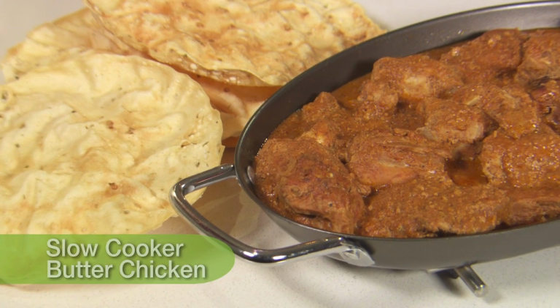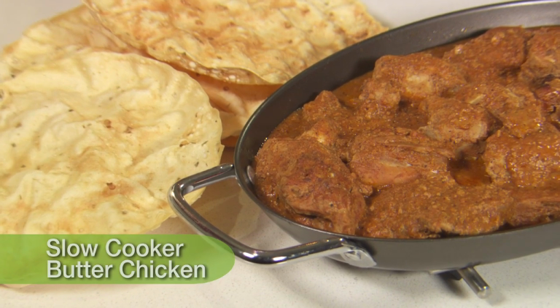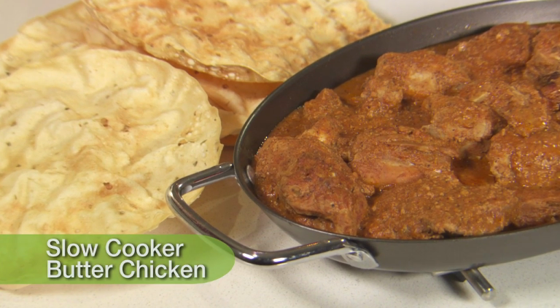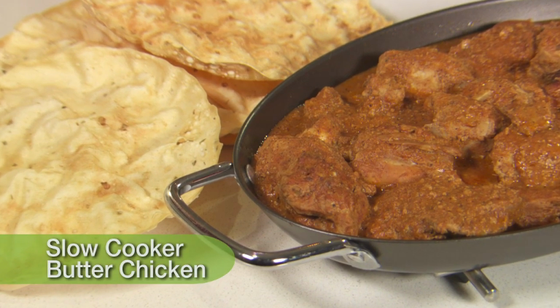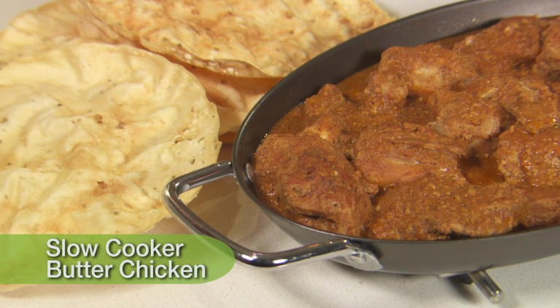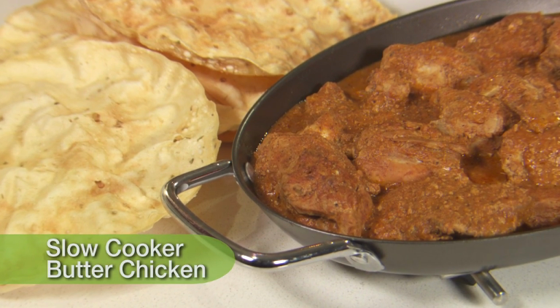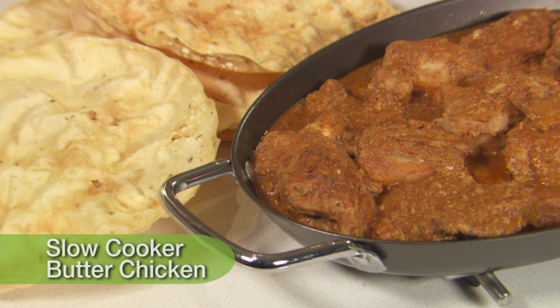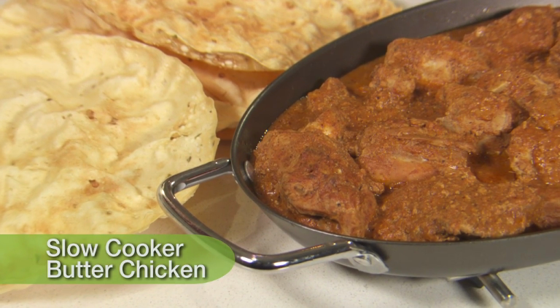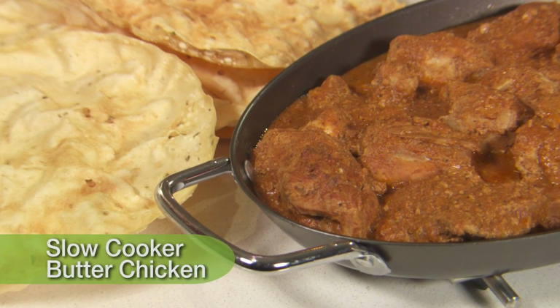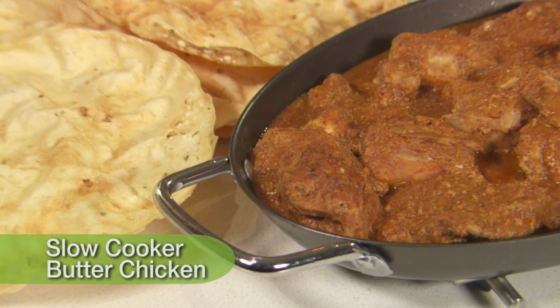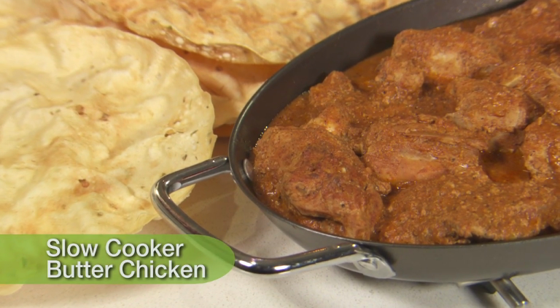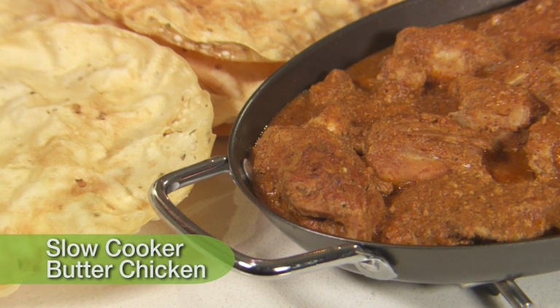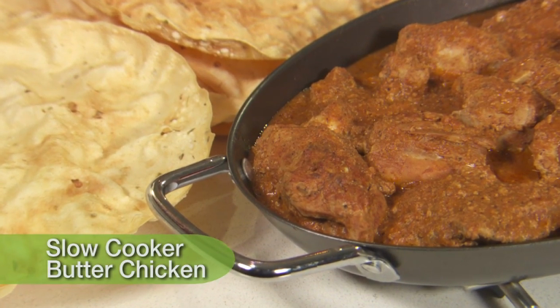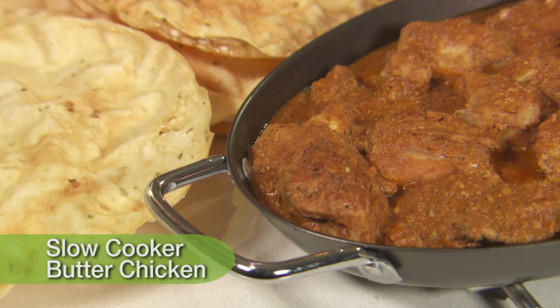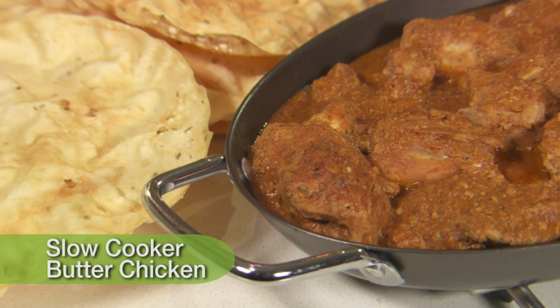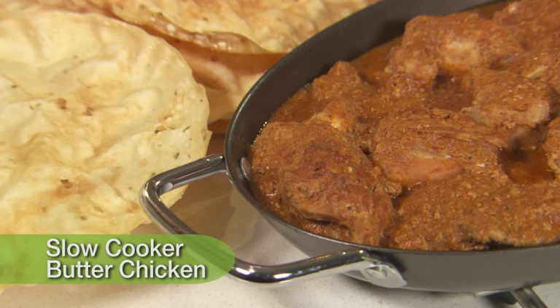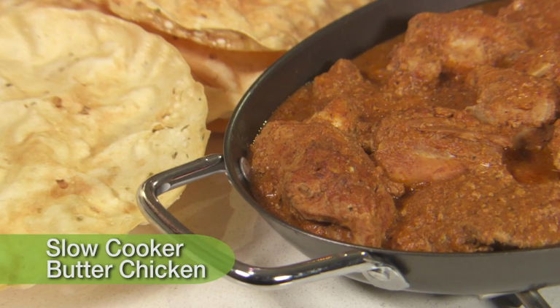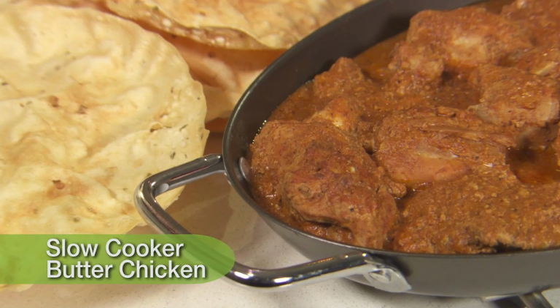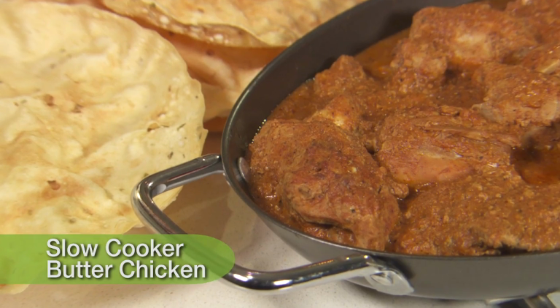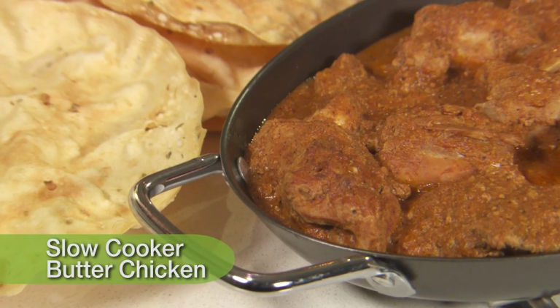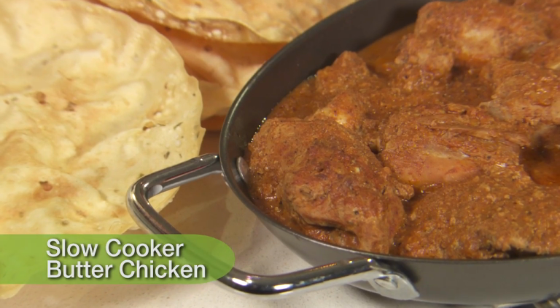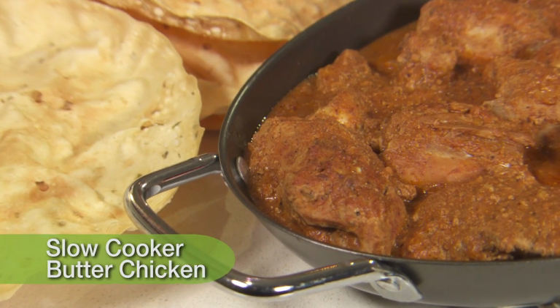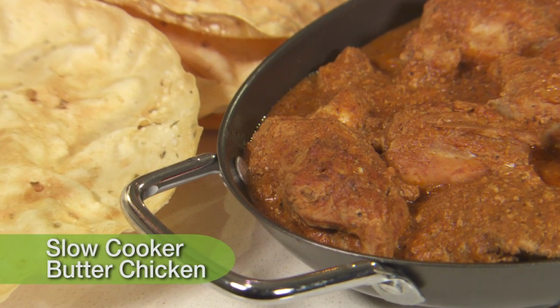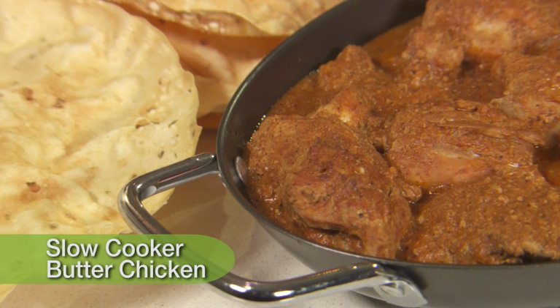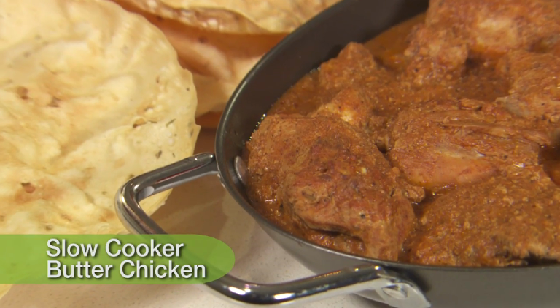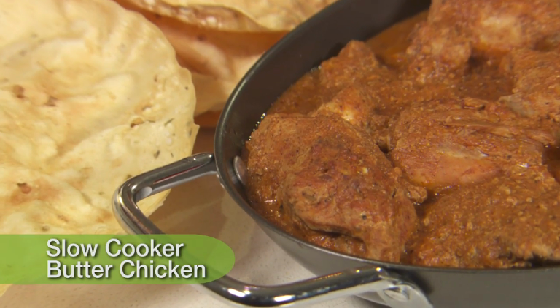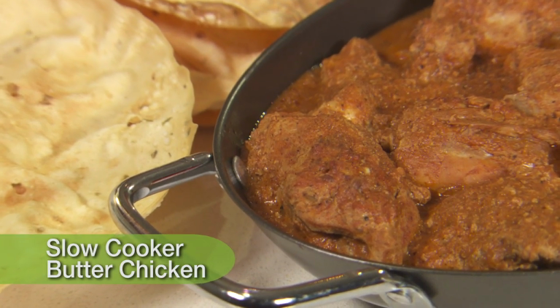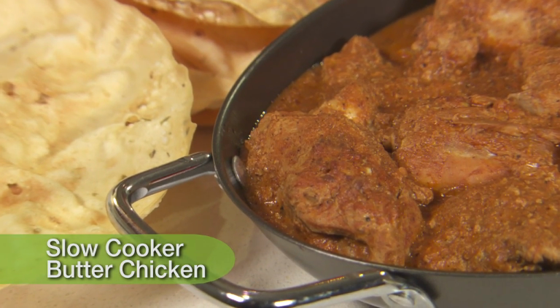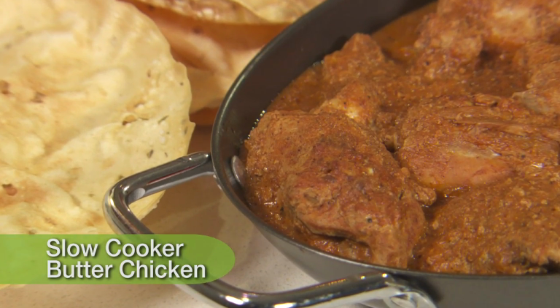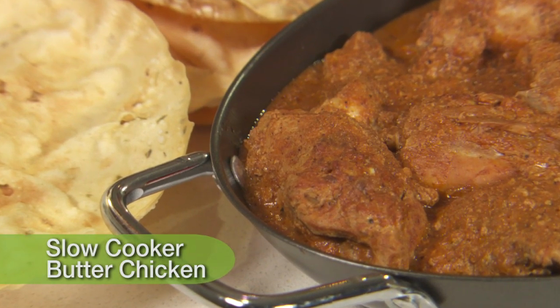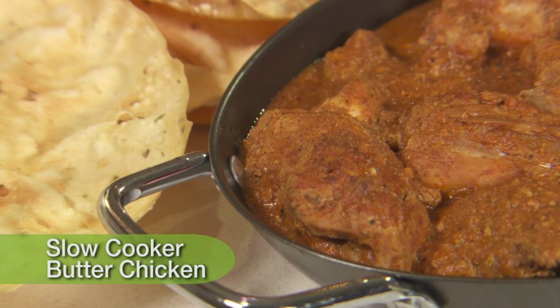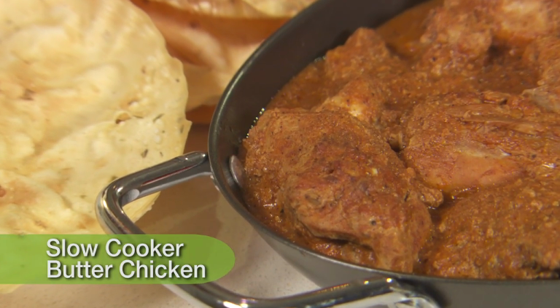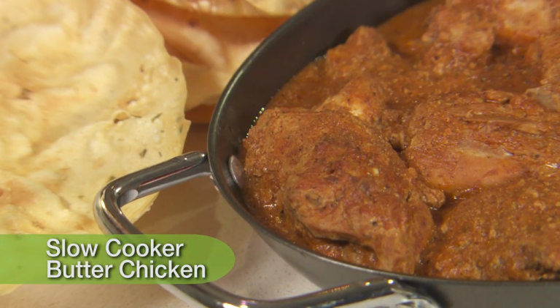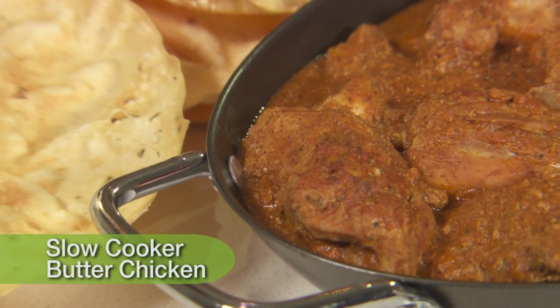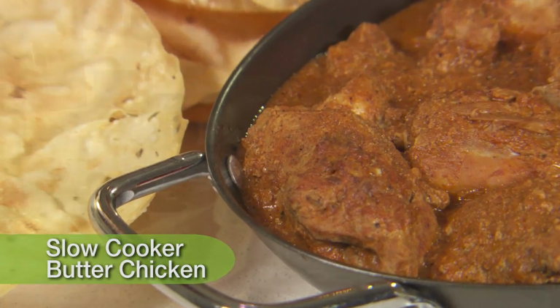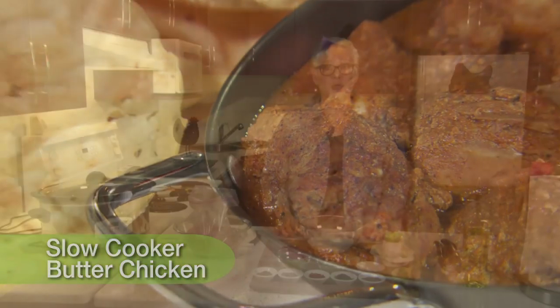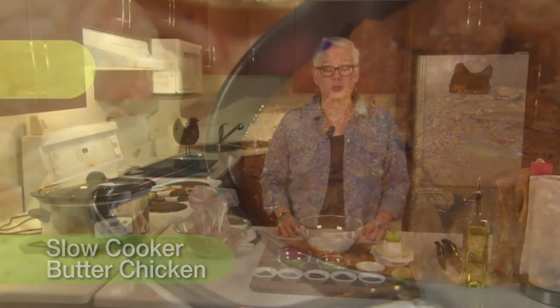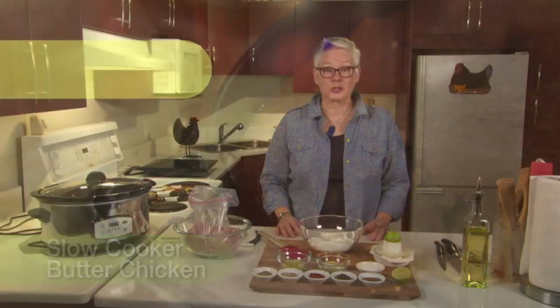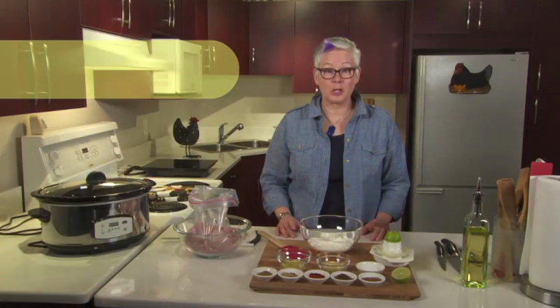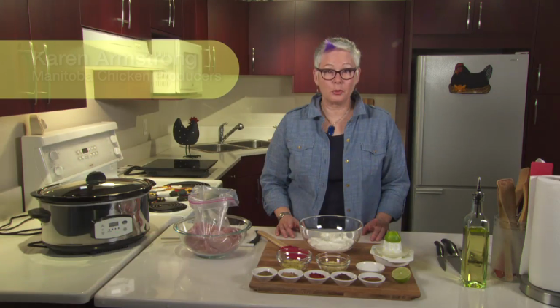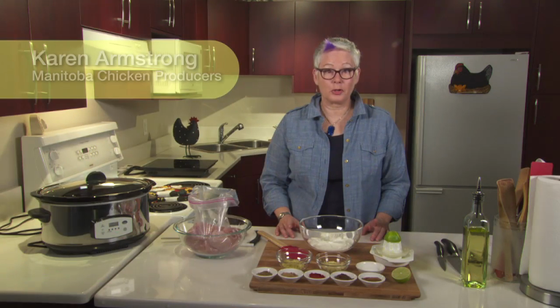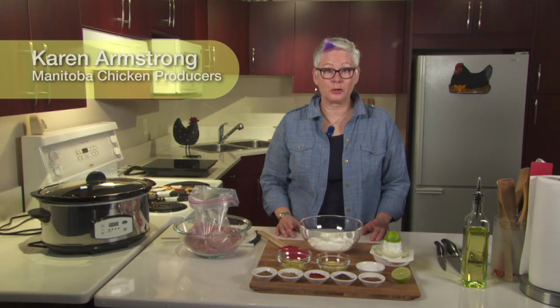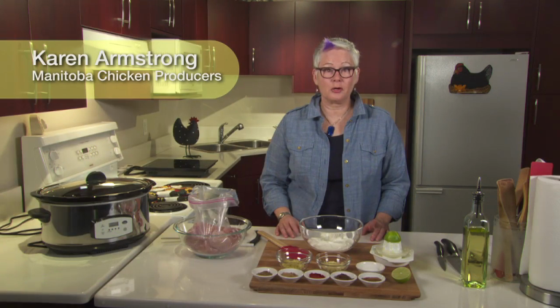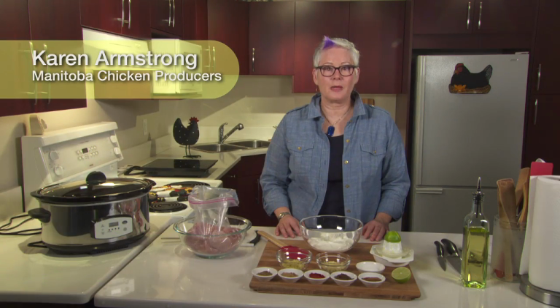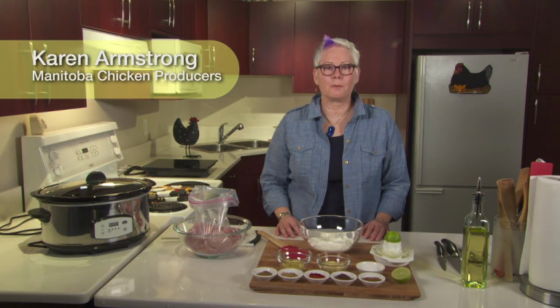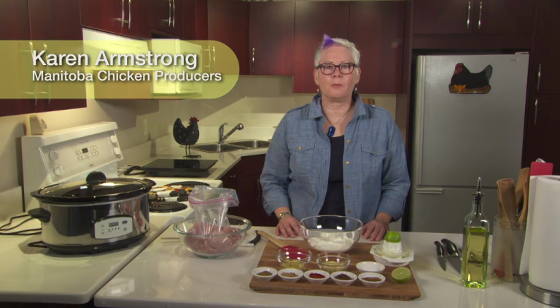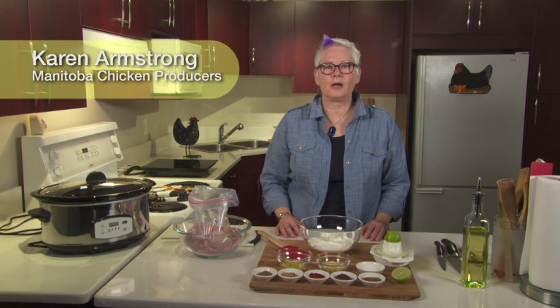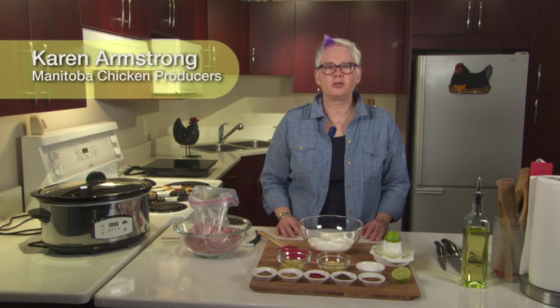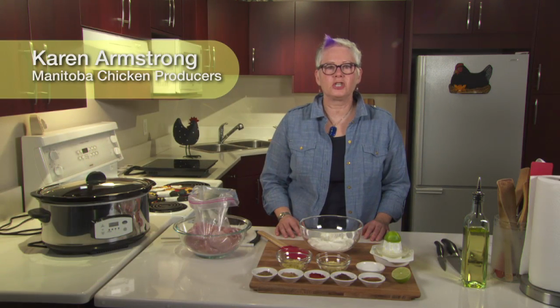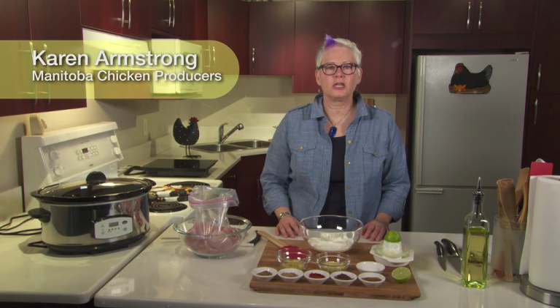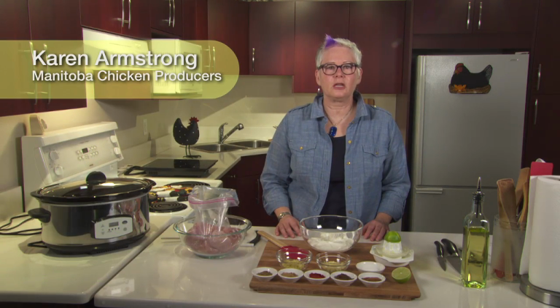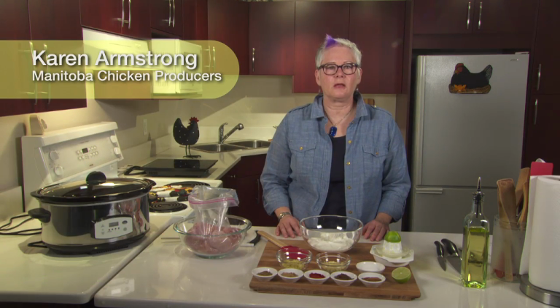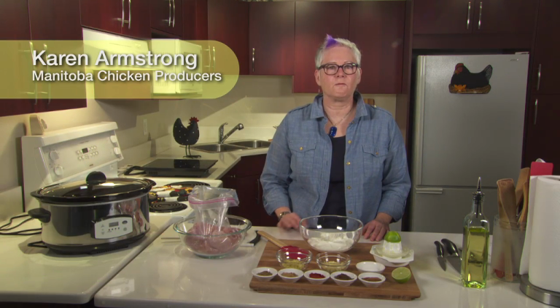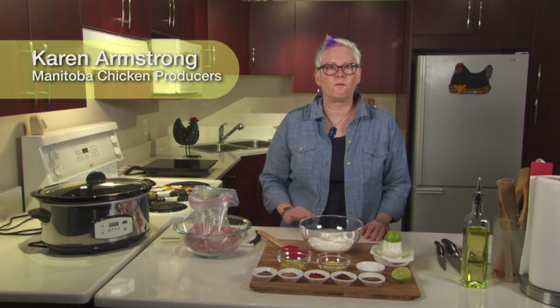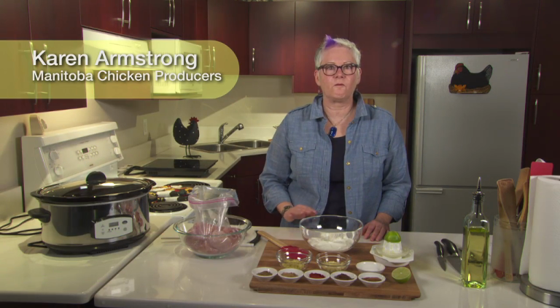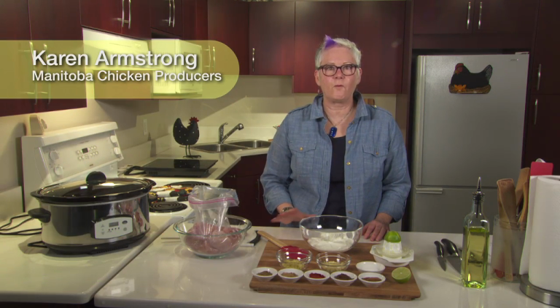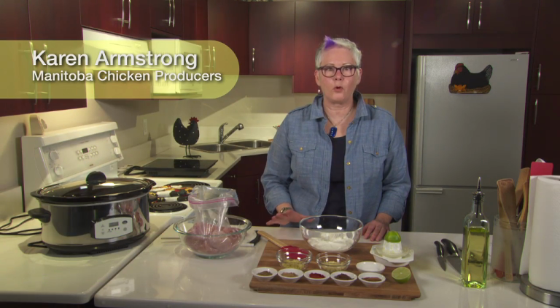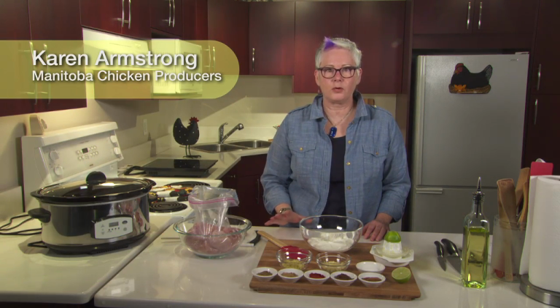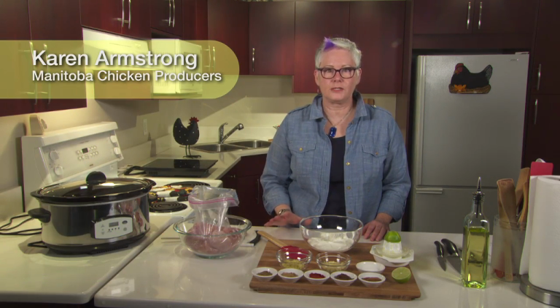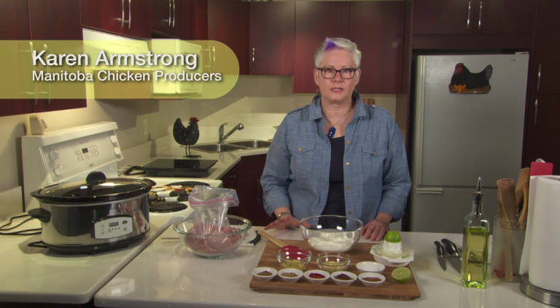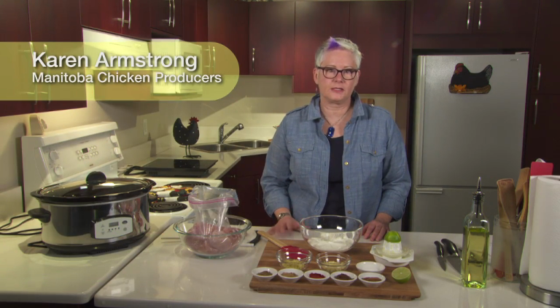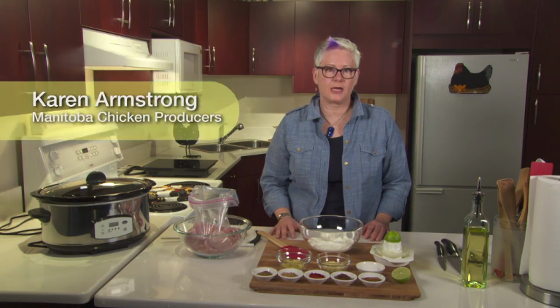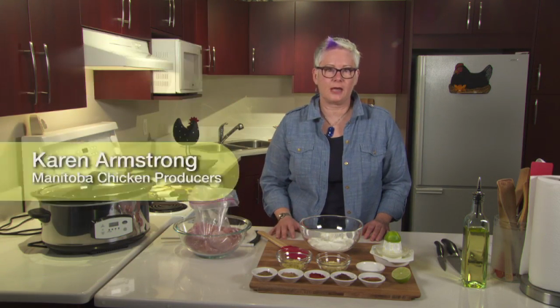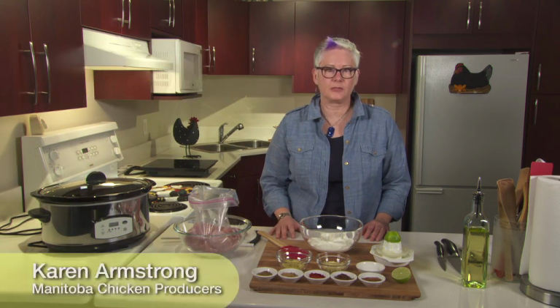Butter chicken, fantastic recipe. Today I'm going to show you how to use your slow cooker to make butter chicken in four easy steps.